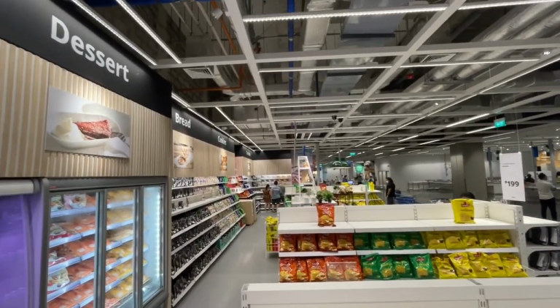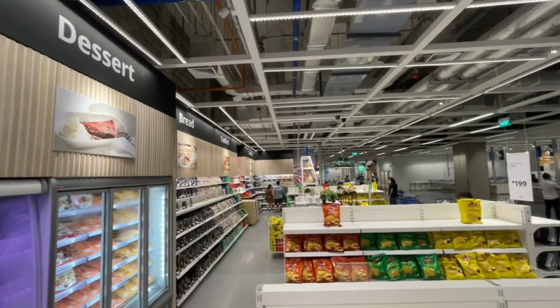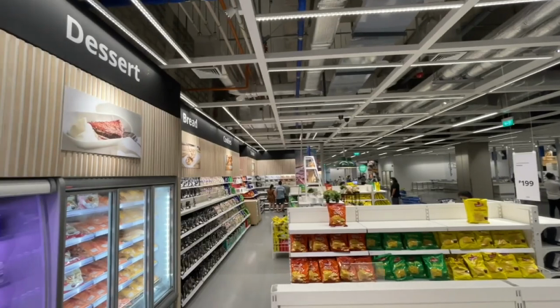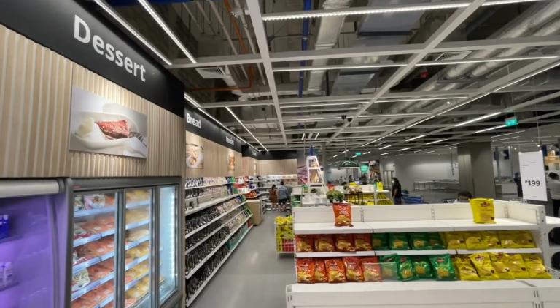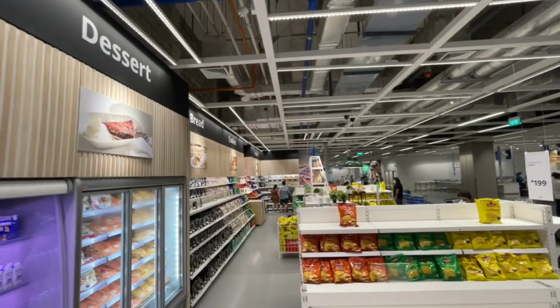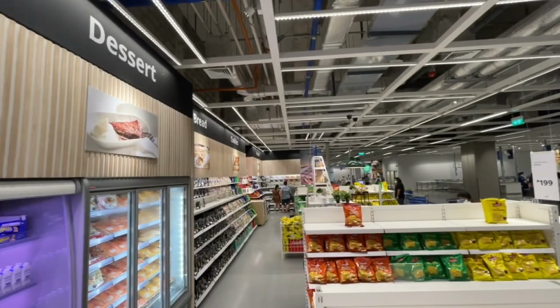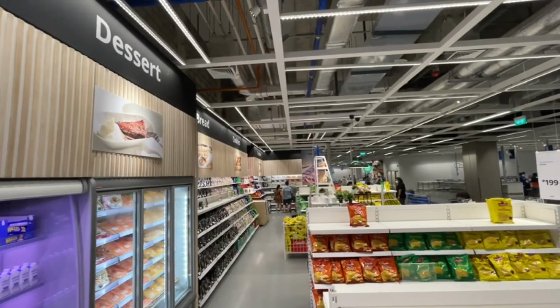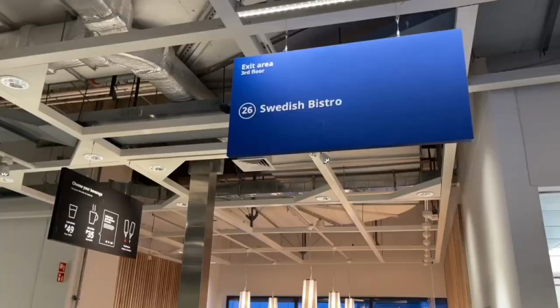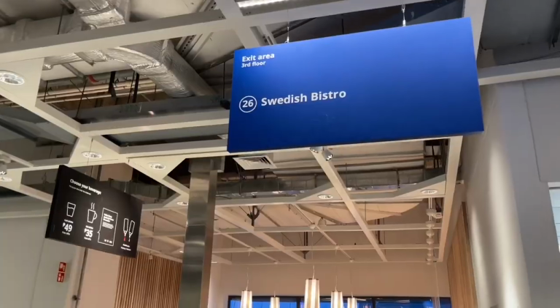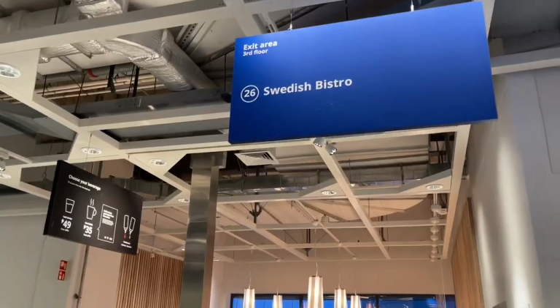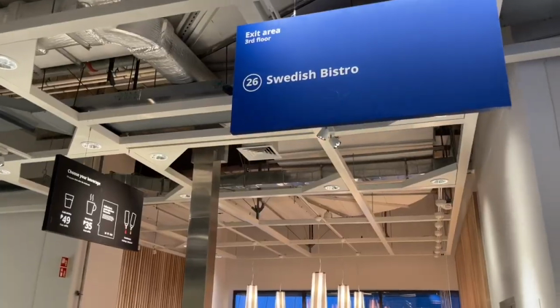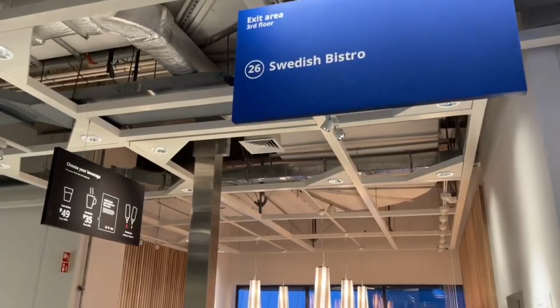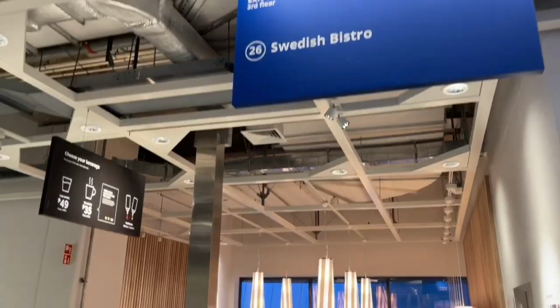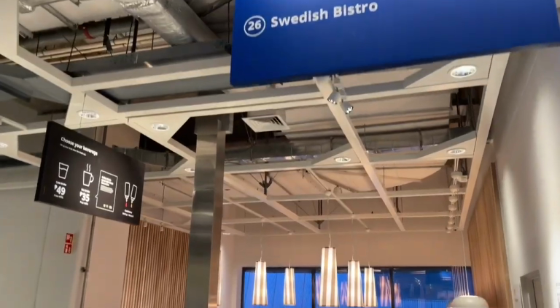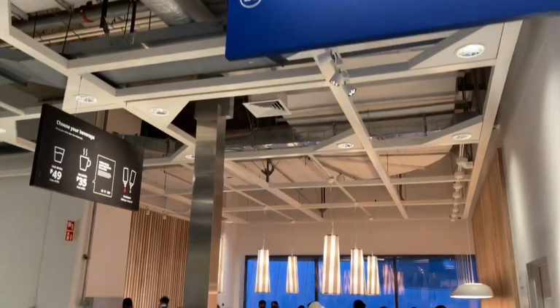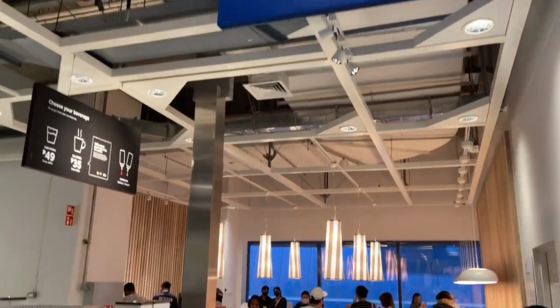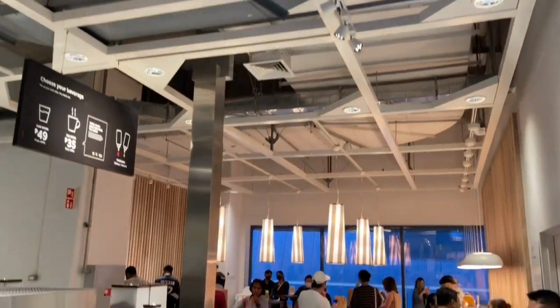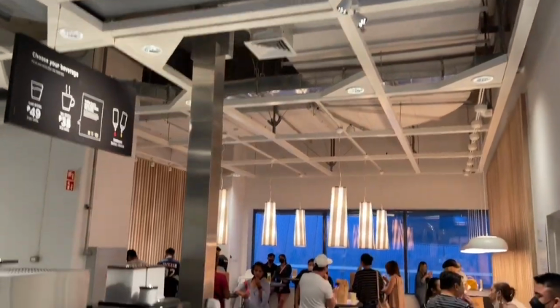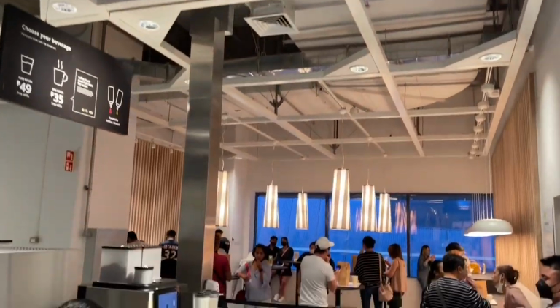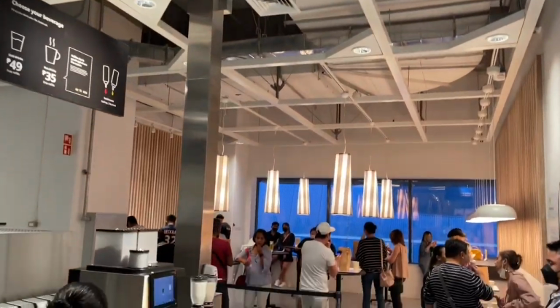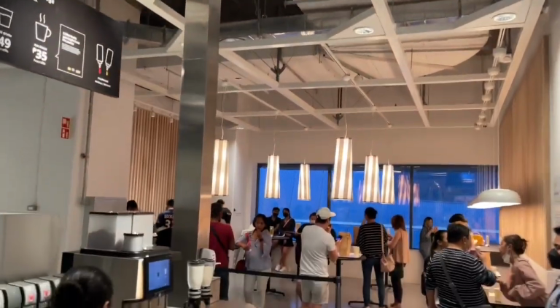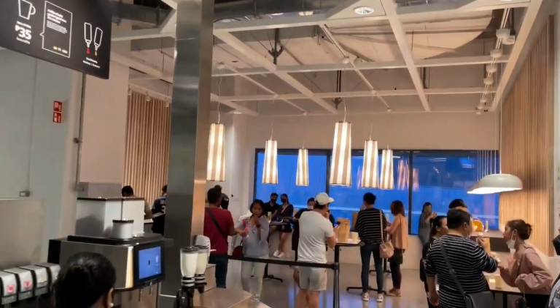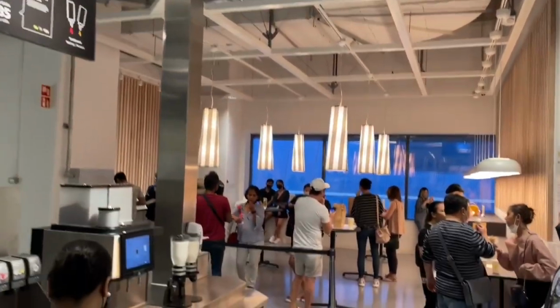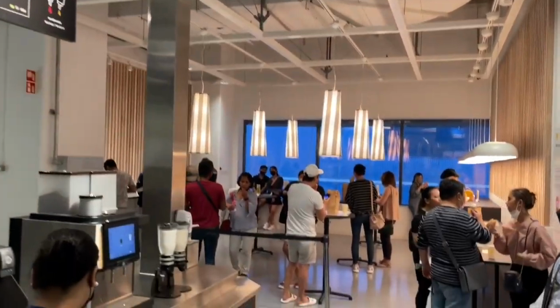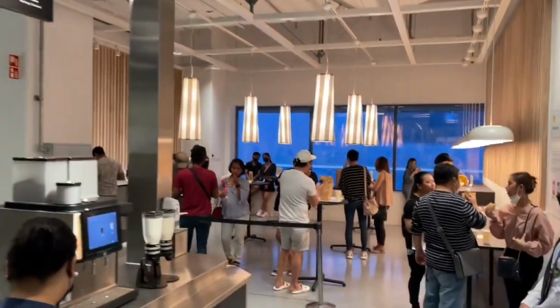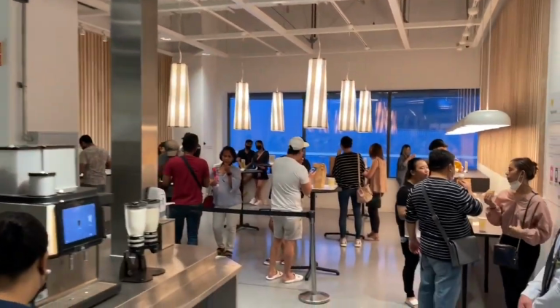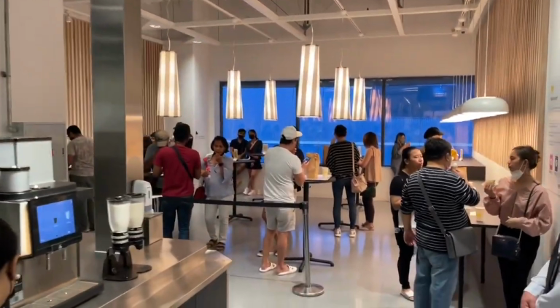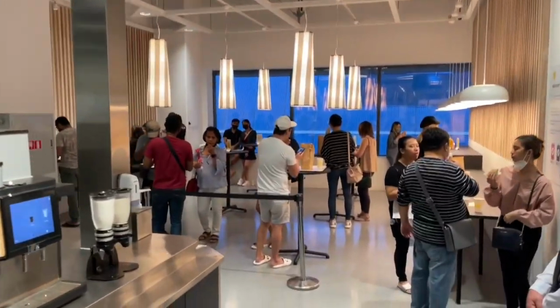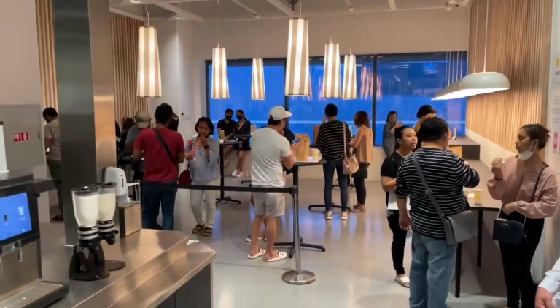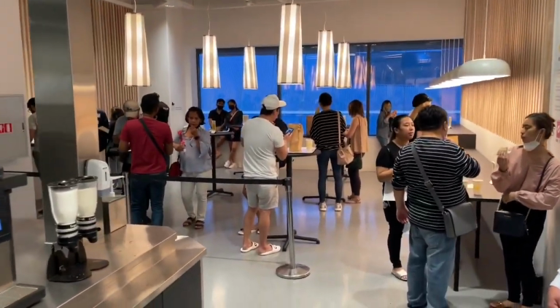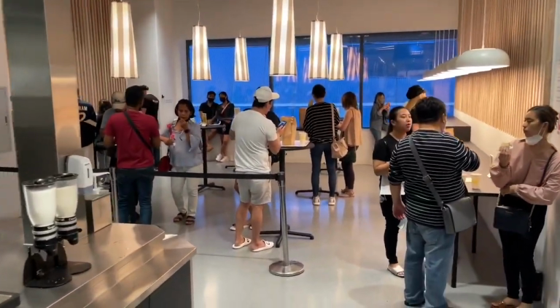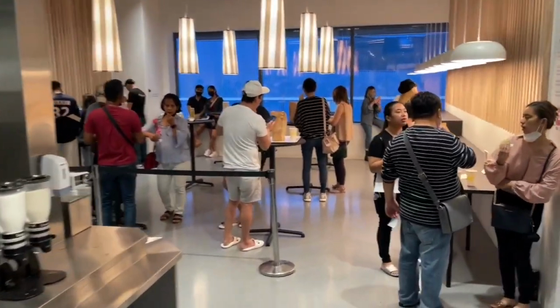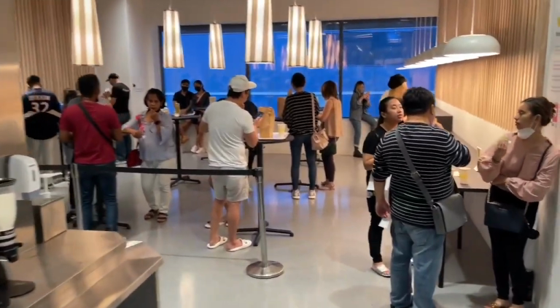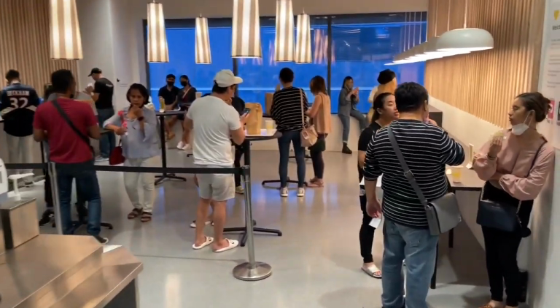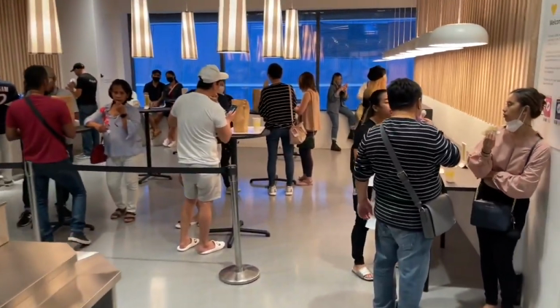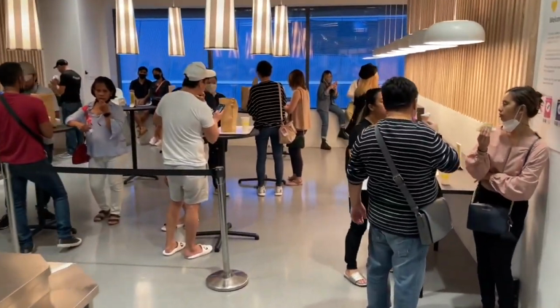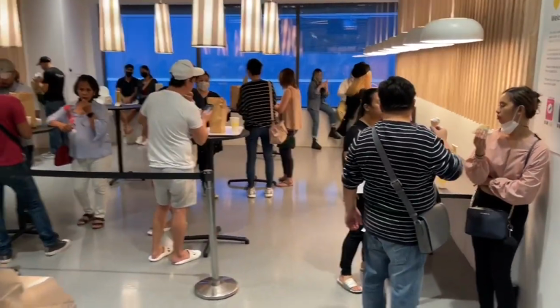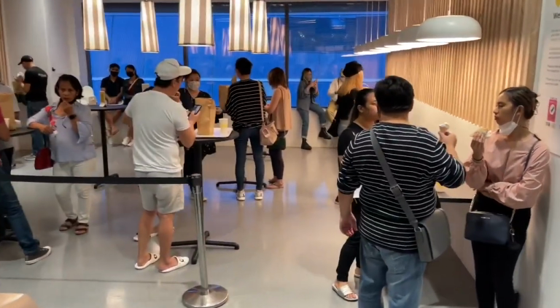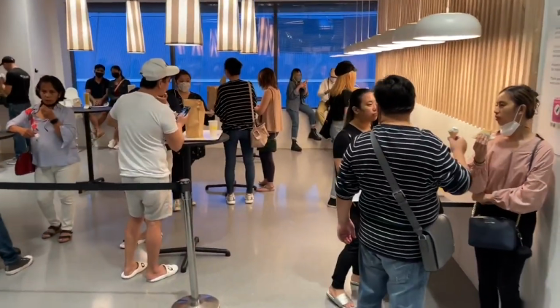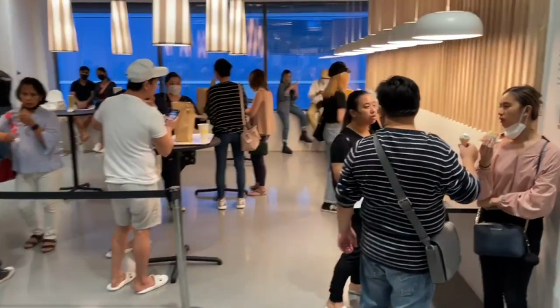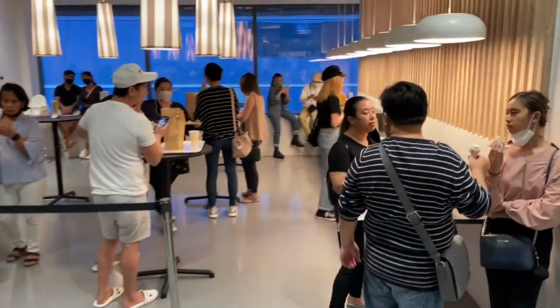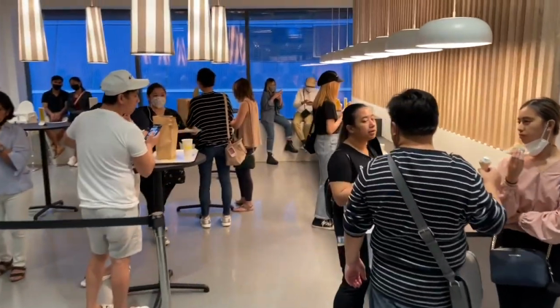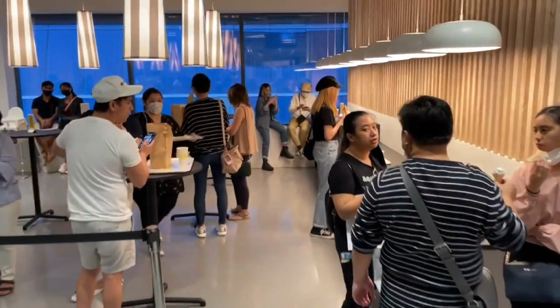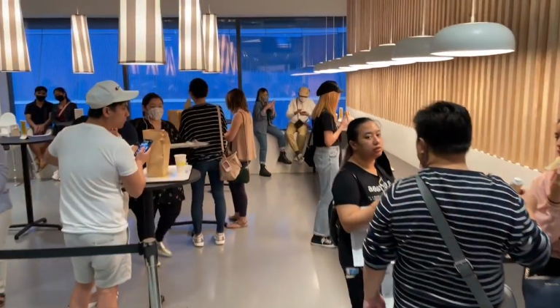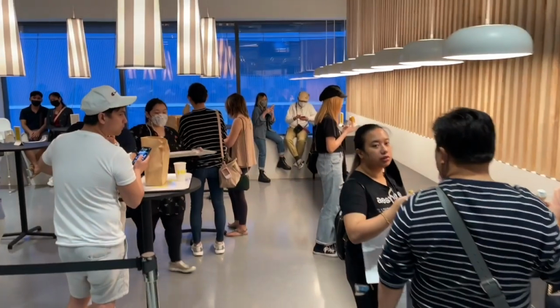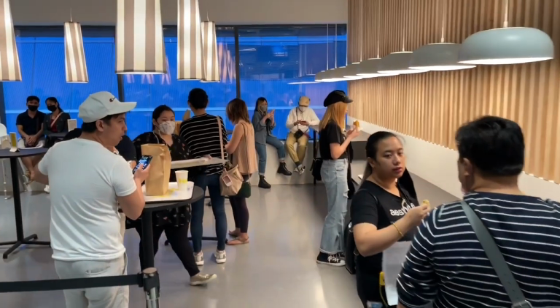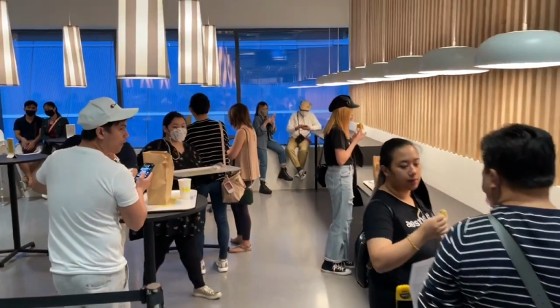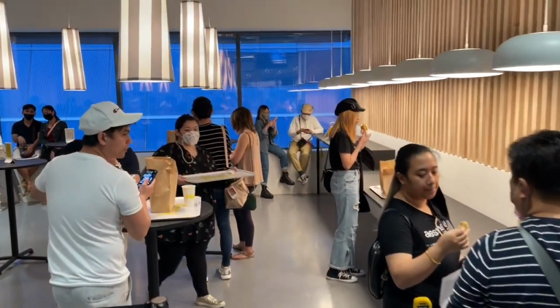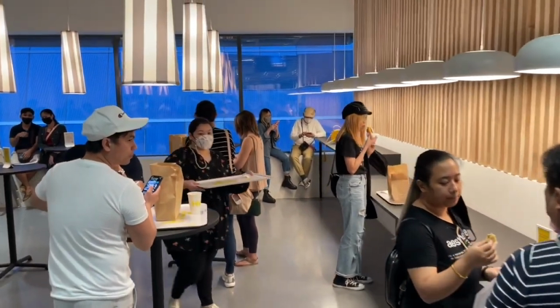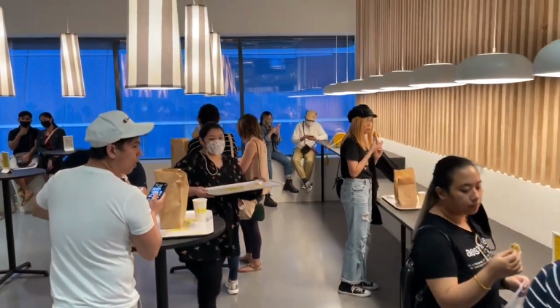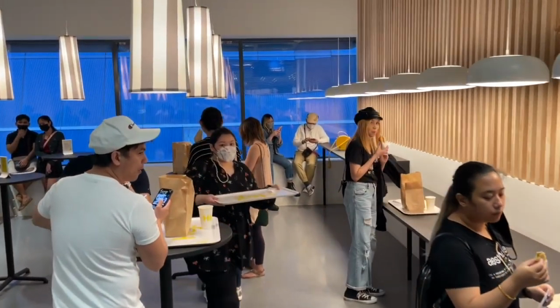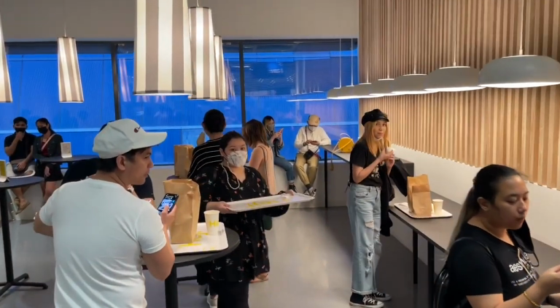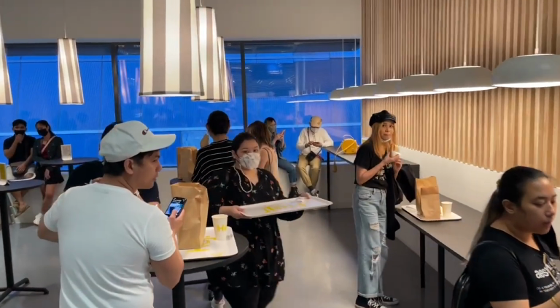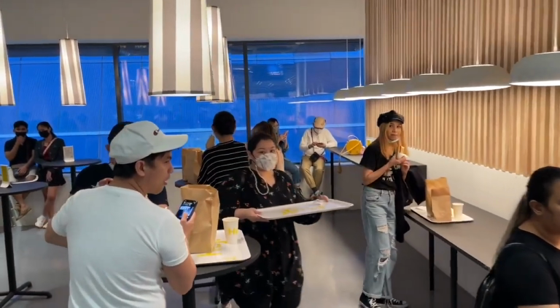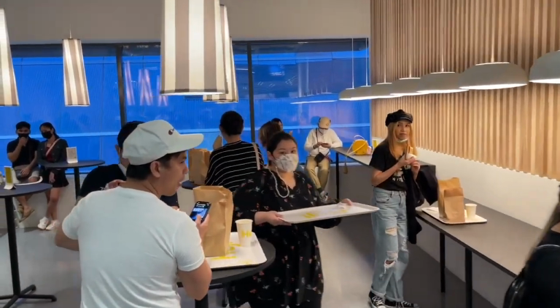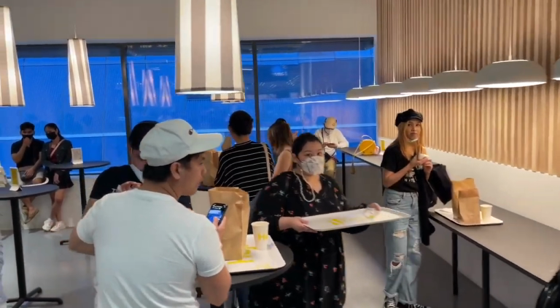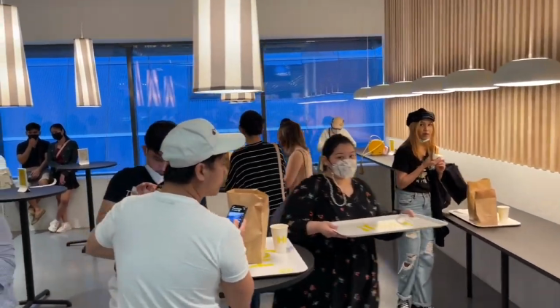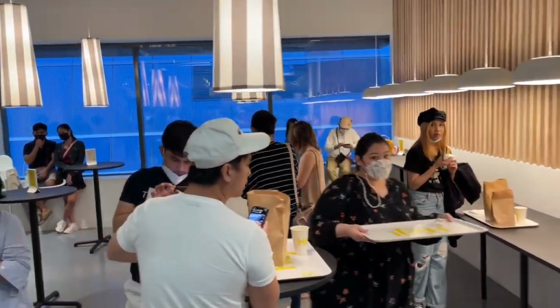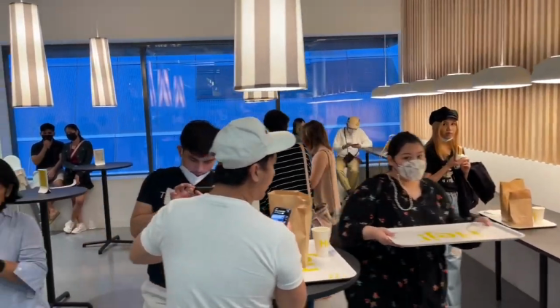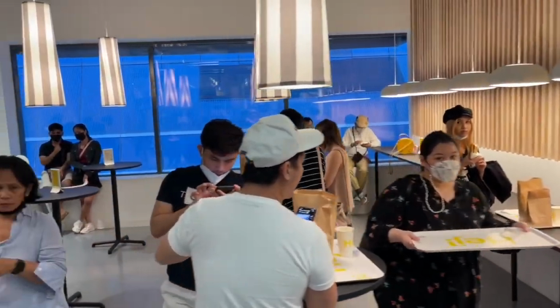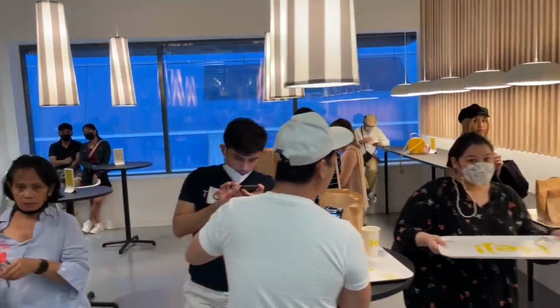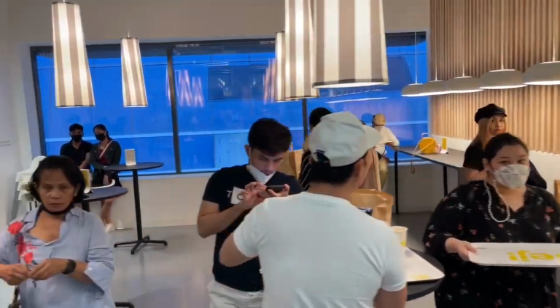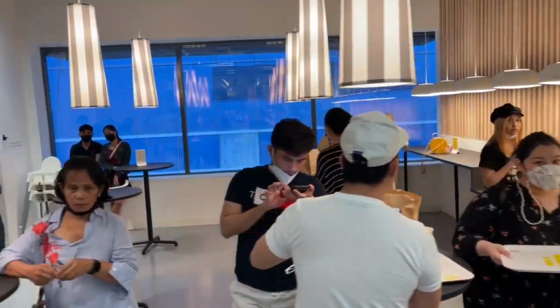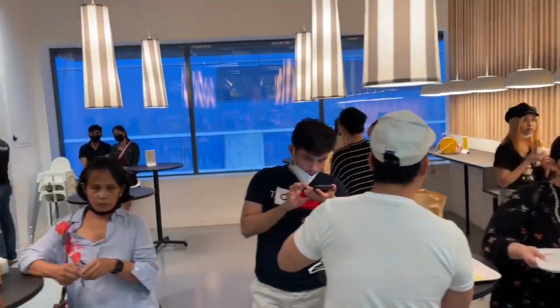Shoppers, just reminding you to take care of your belongings while you shop. Thank you.